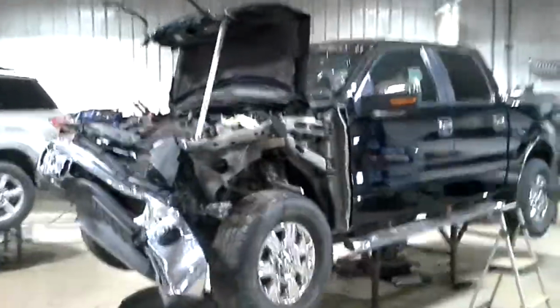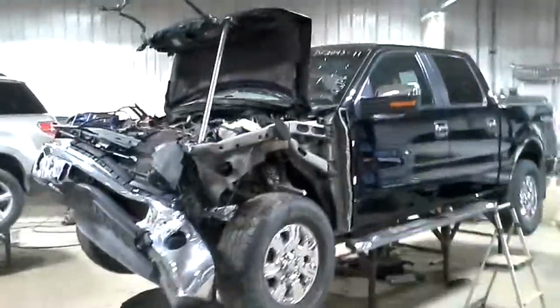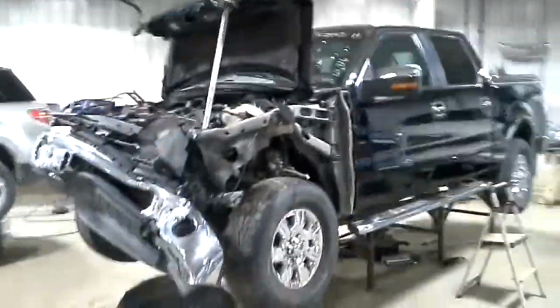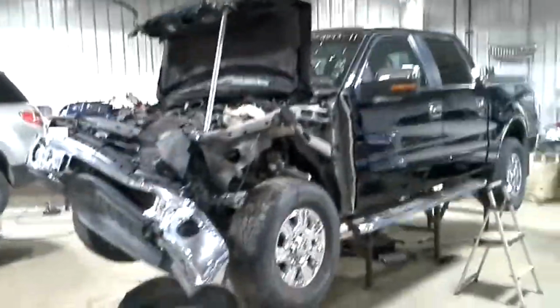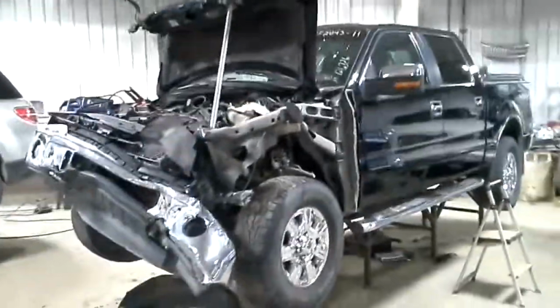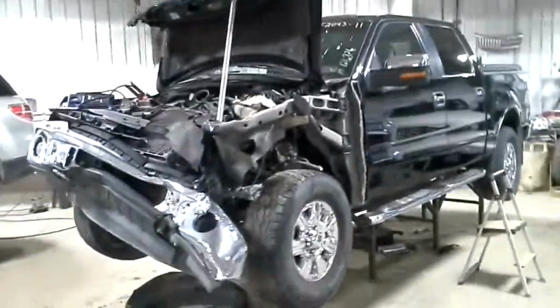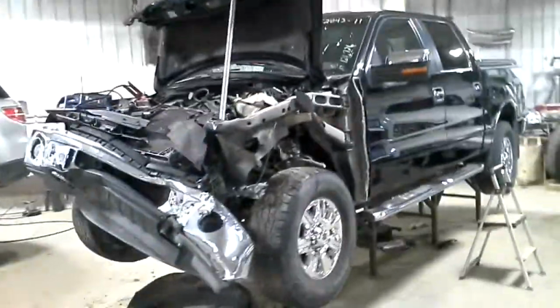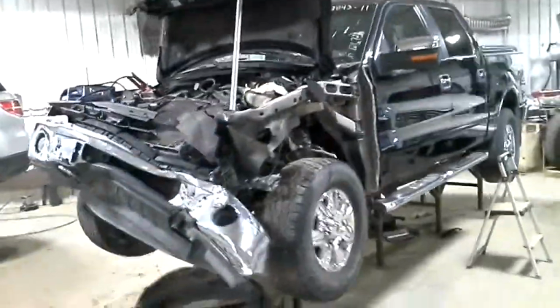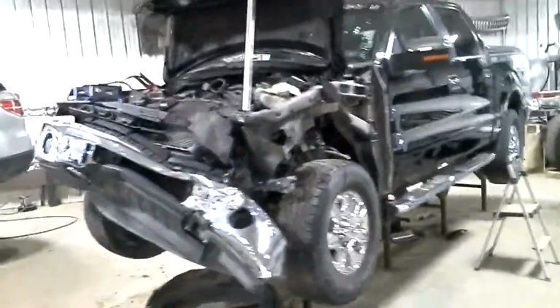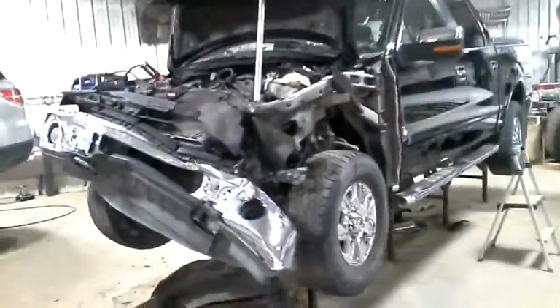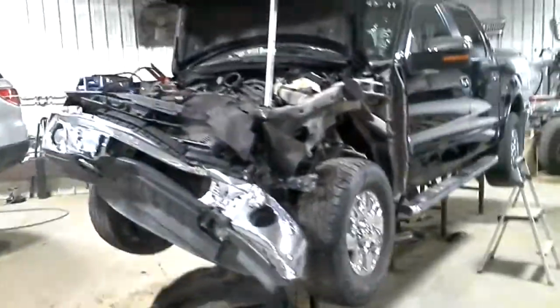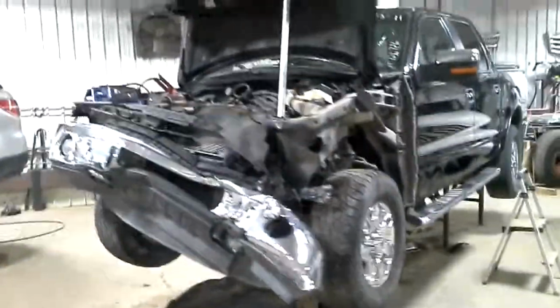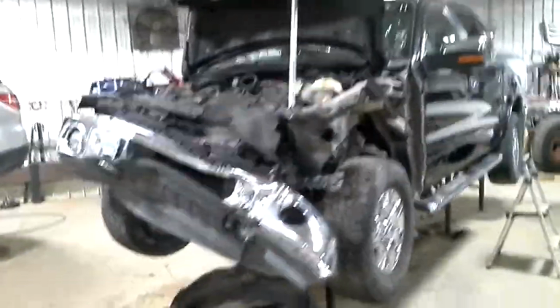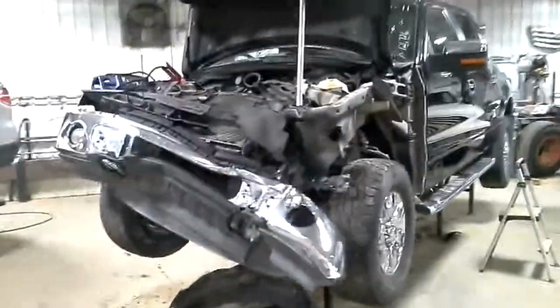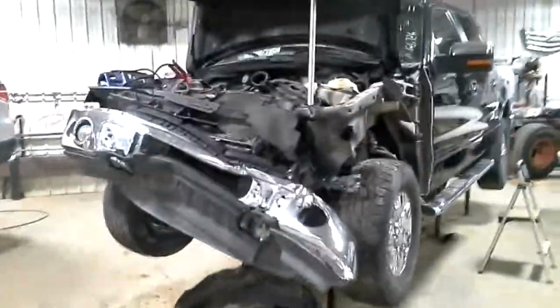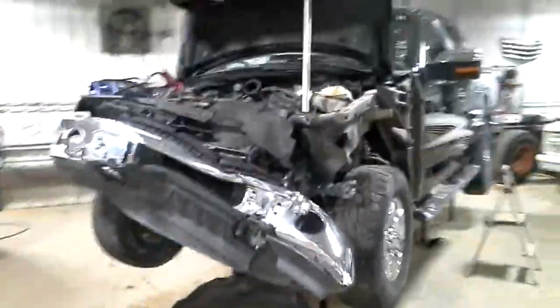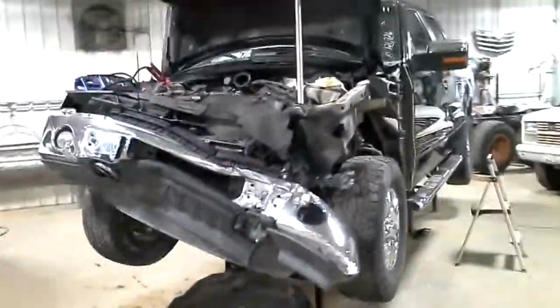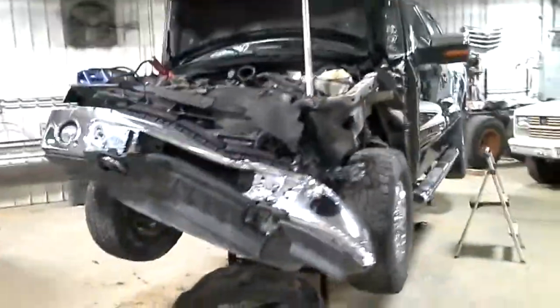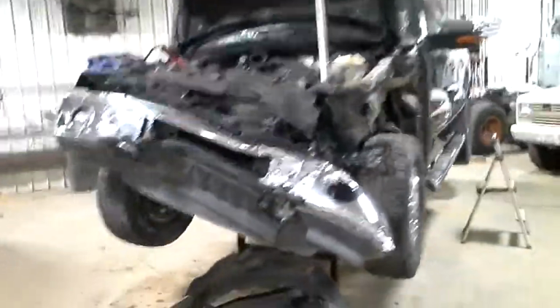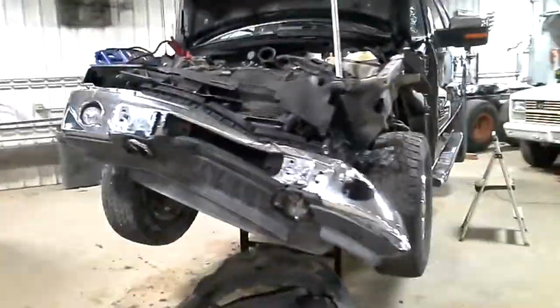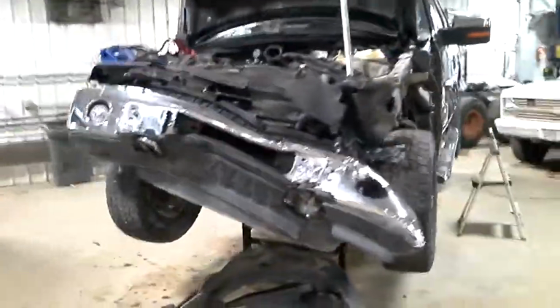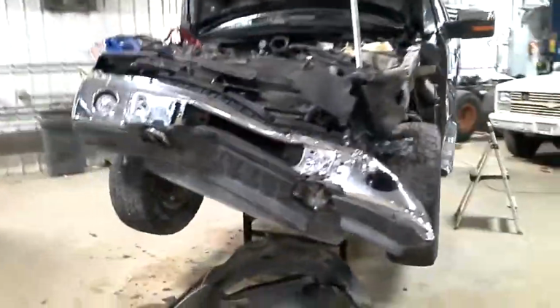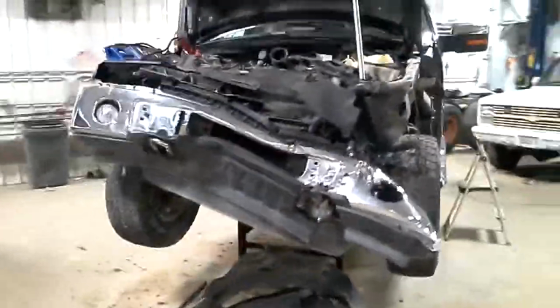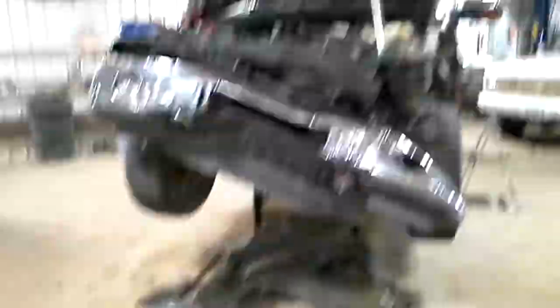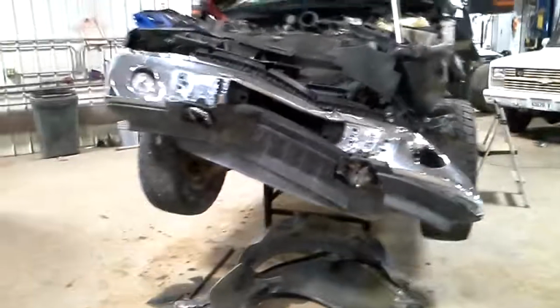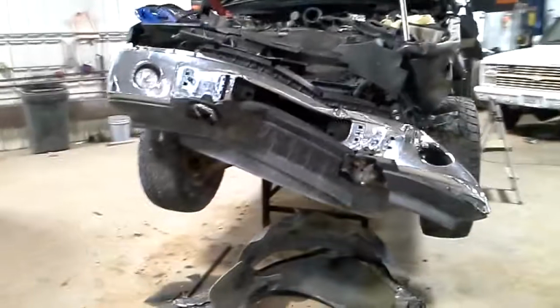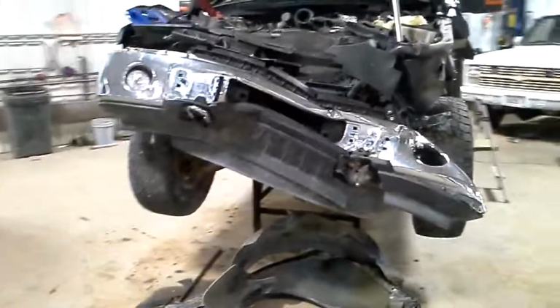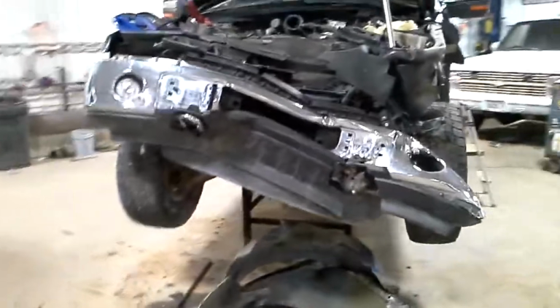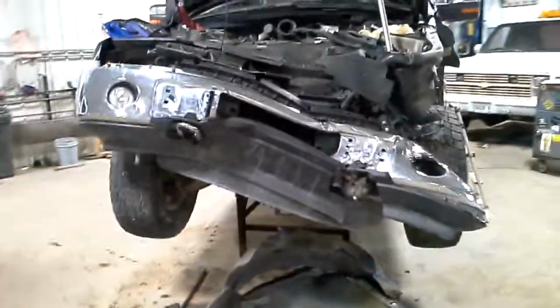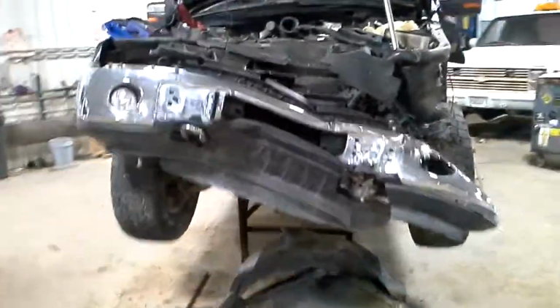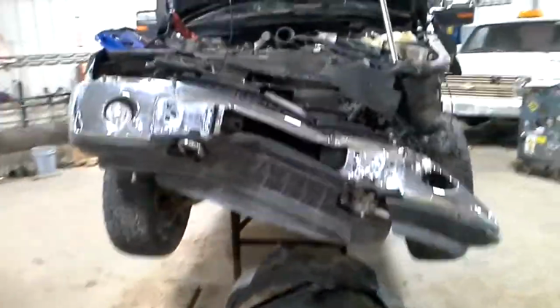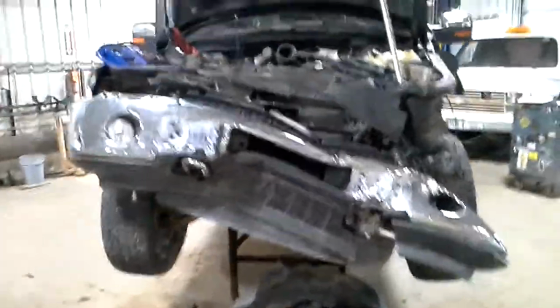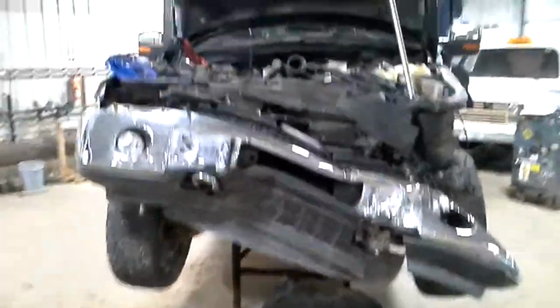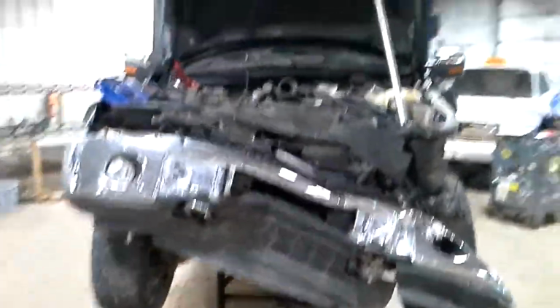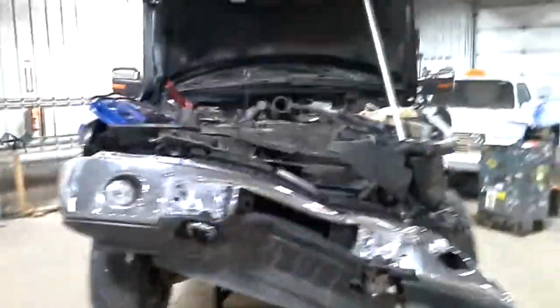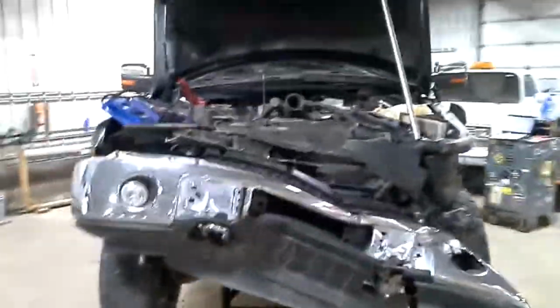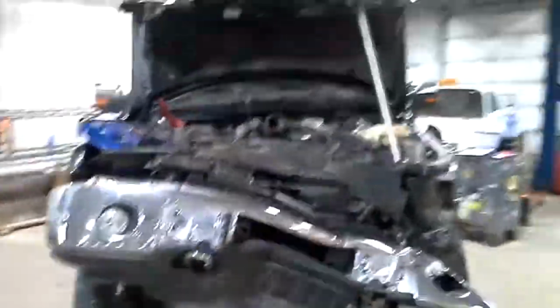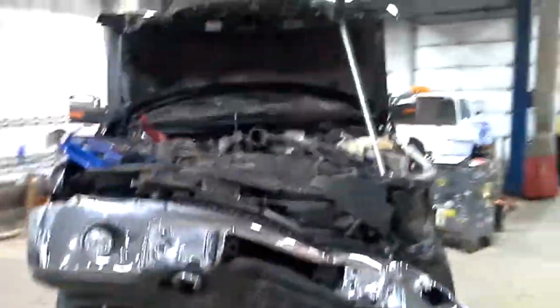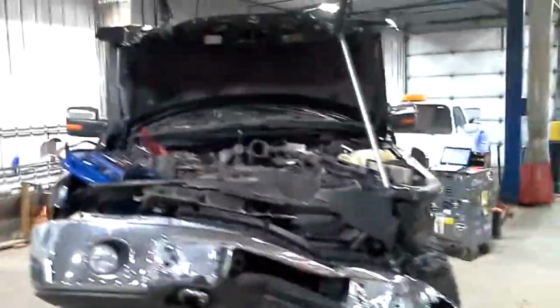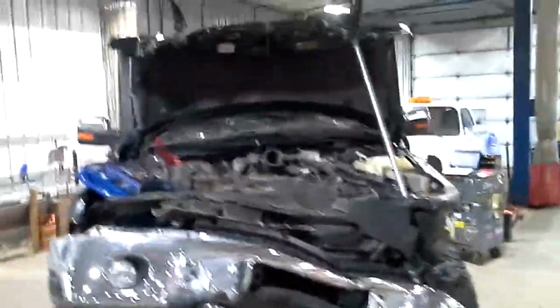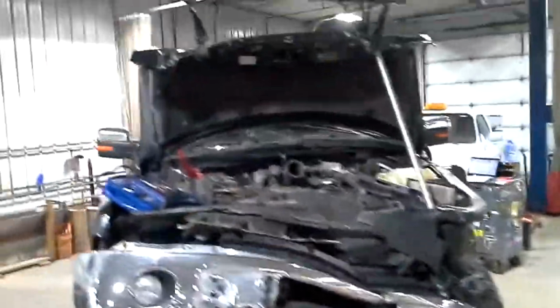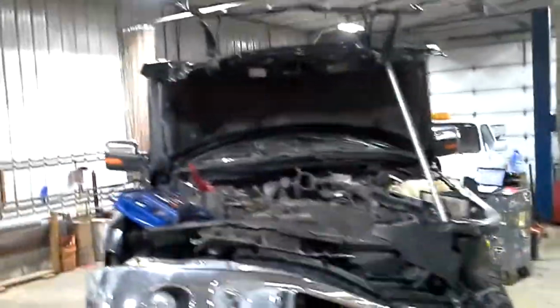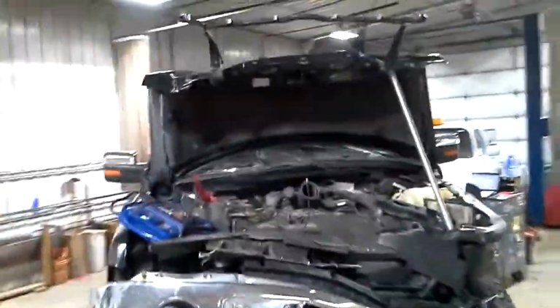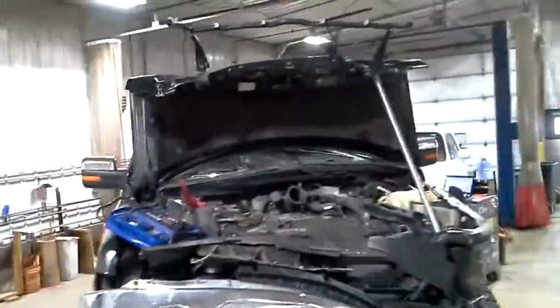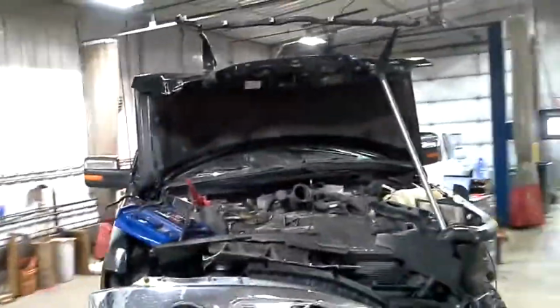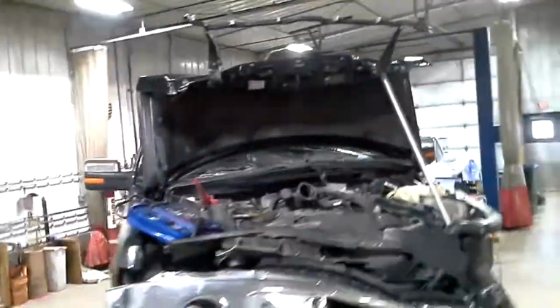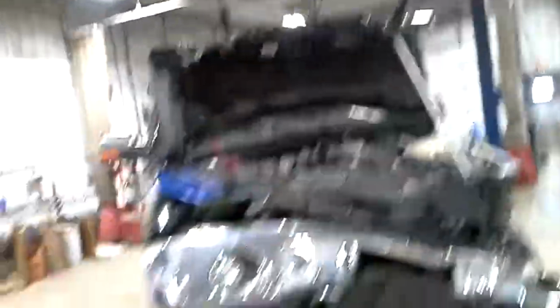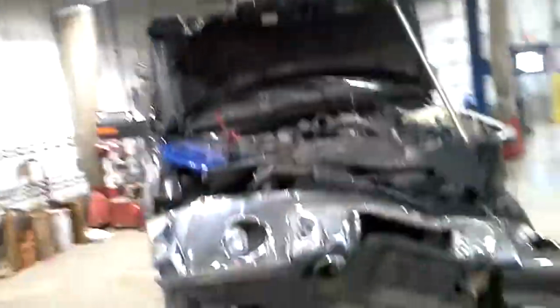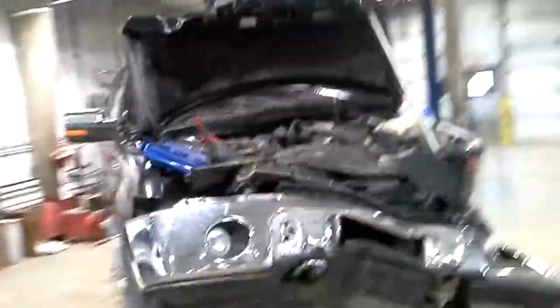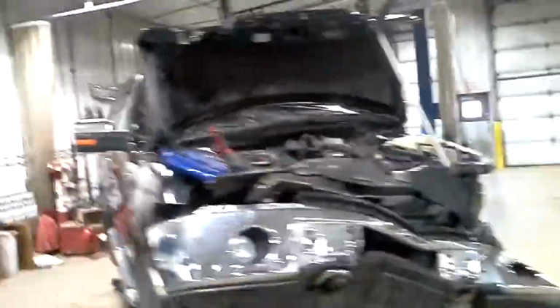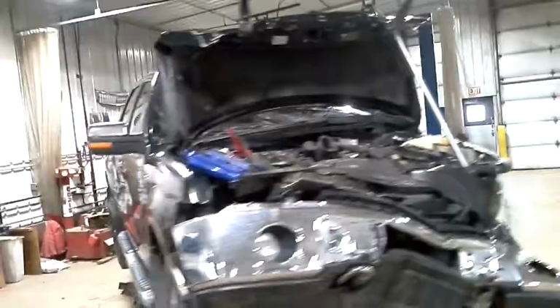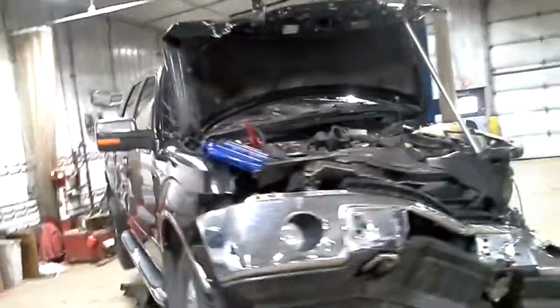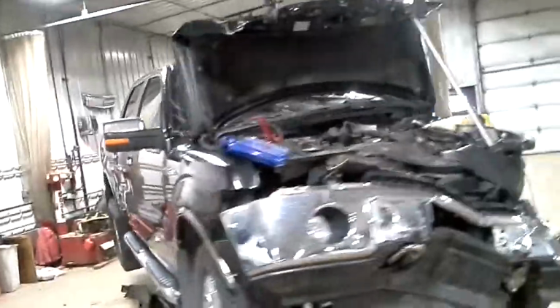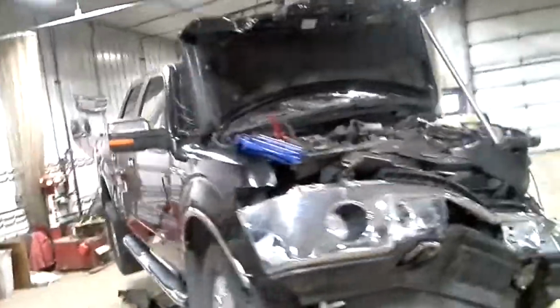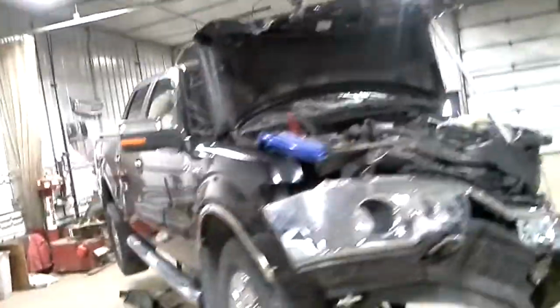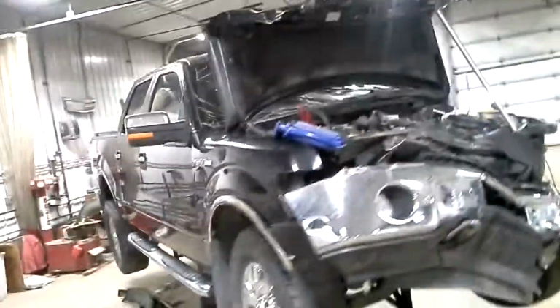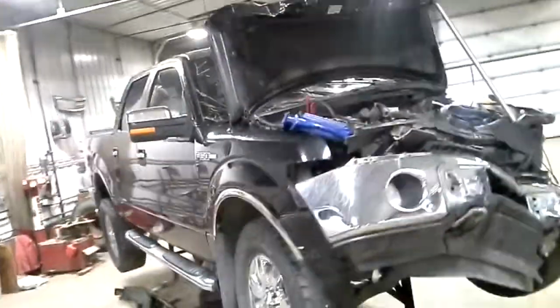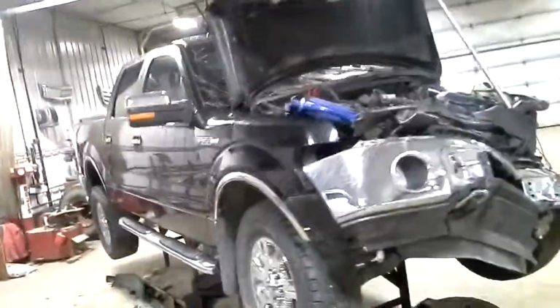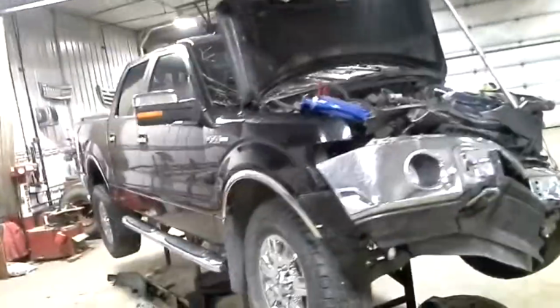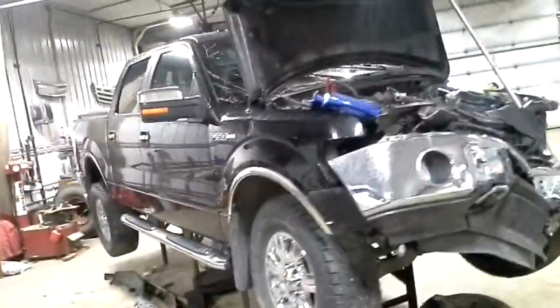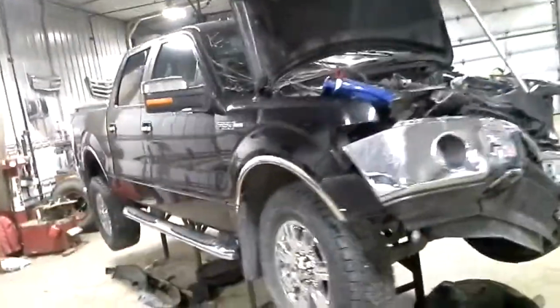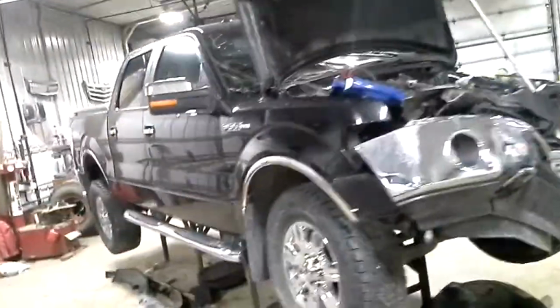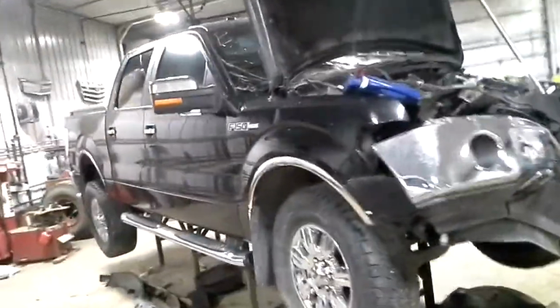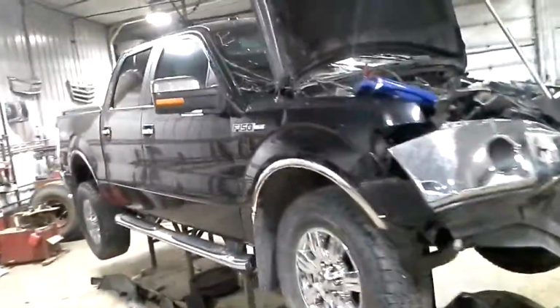This one did not start. We'll verify the drivetrain's okay in teardown. Fuse box is crushed. There's power inside the vehicle.